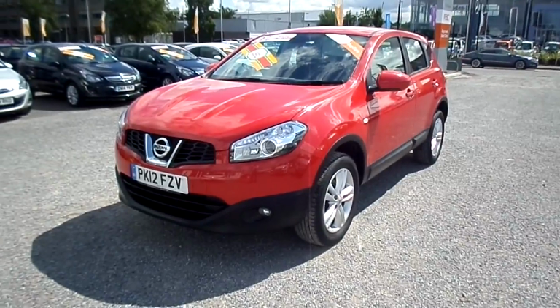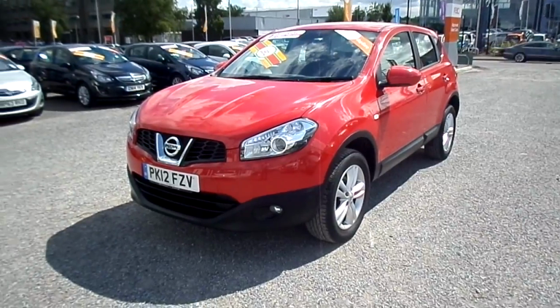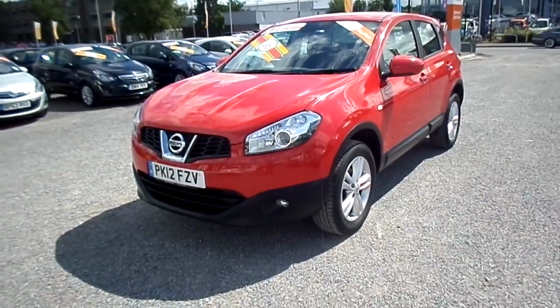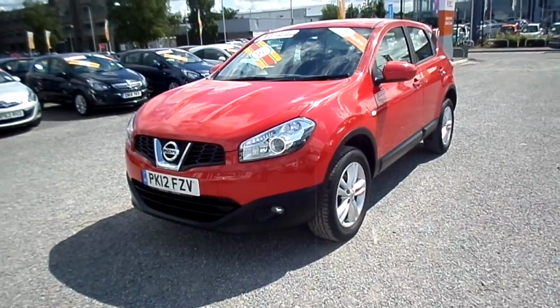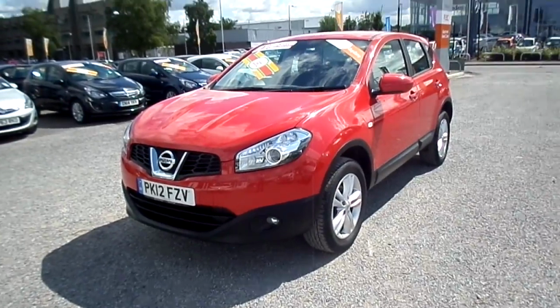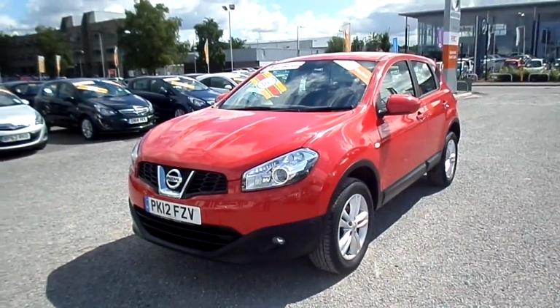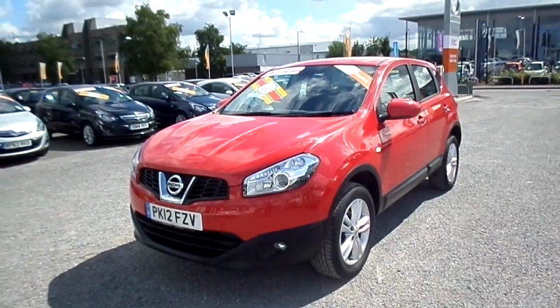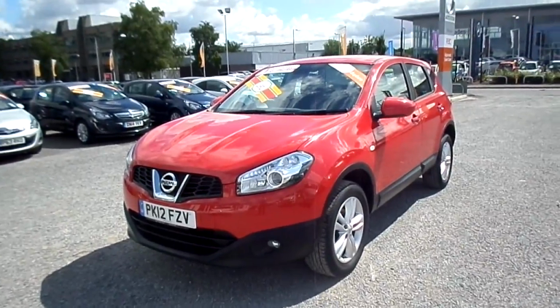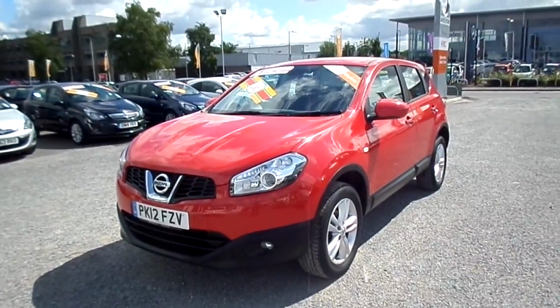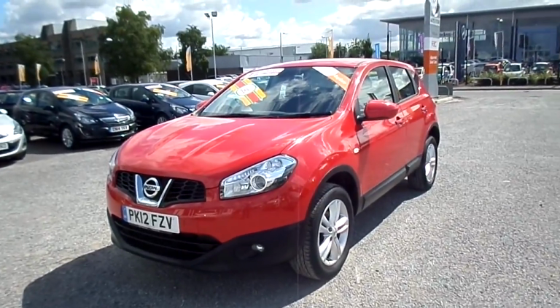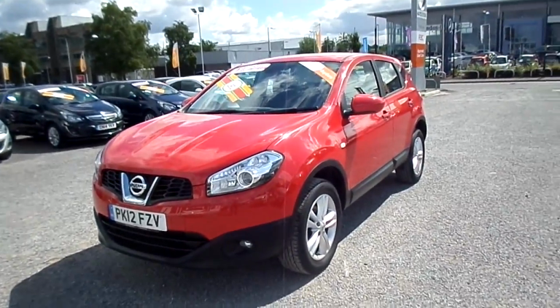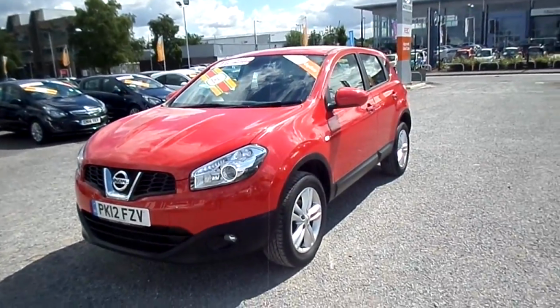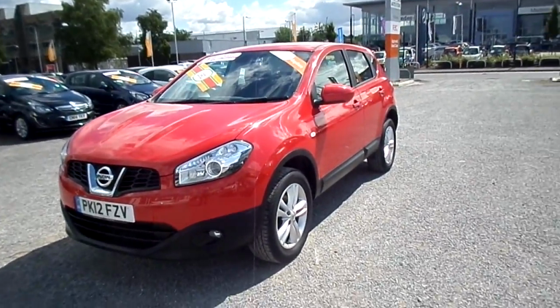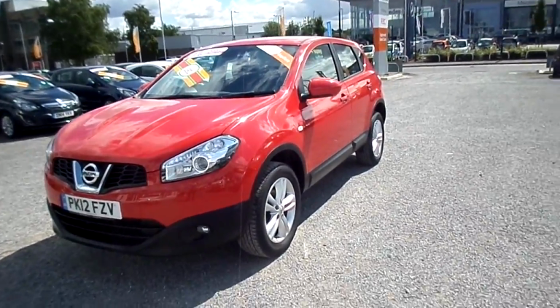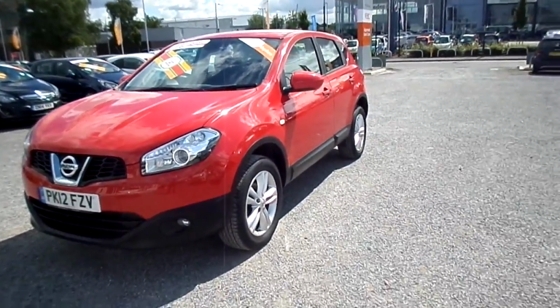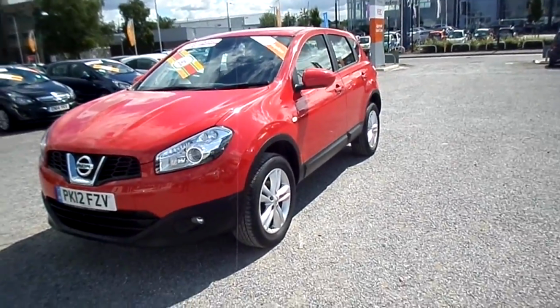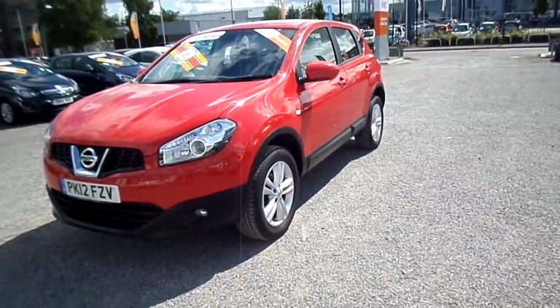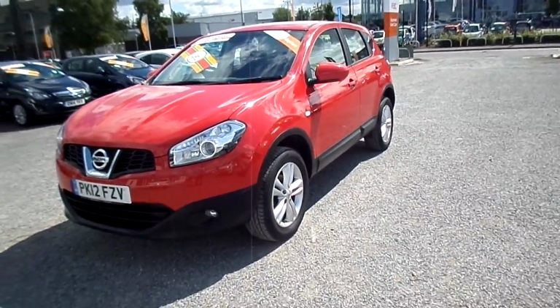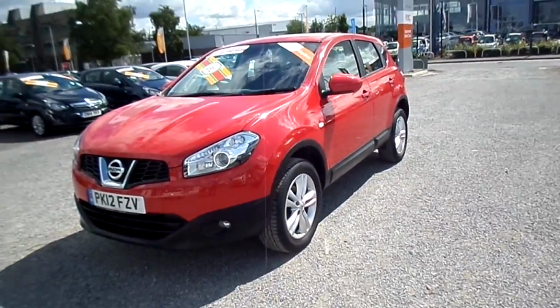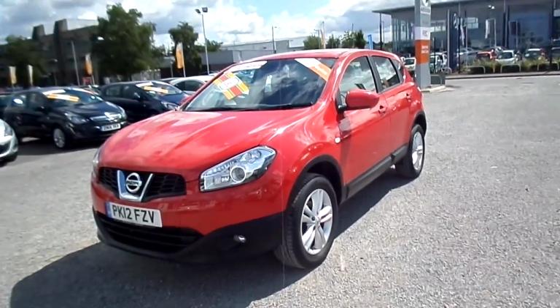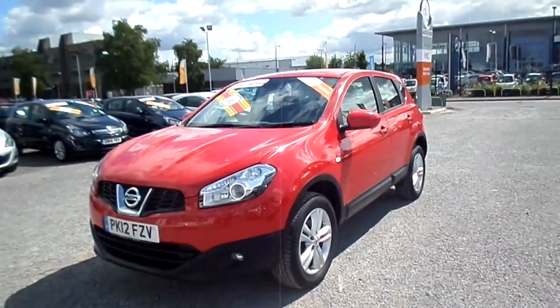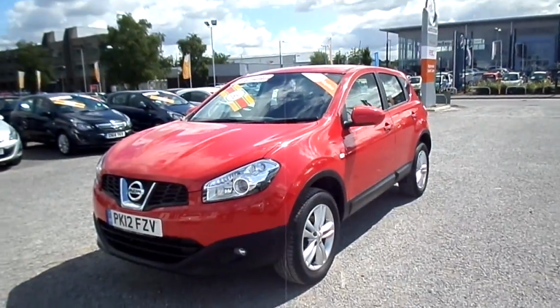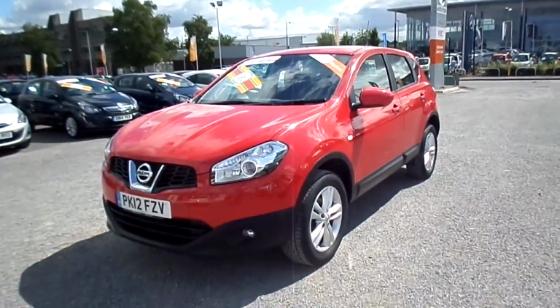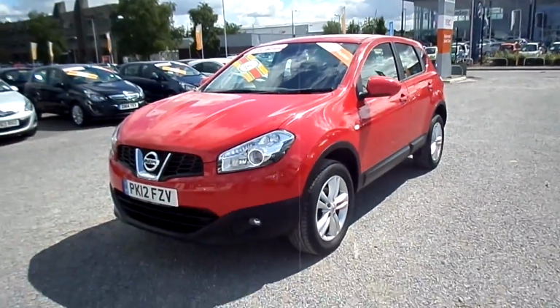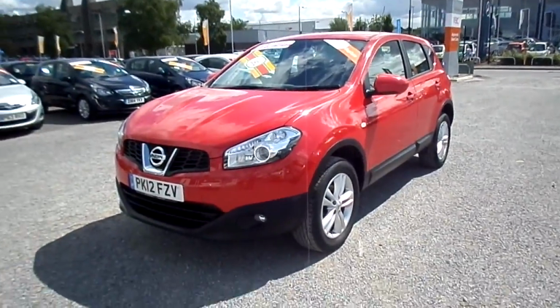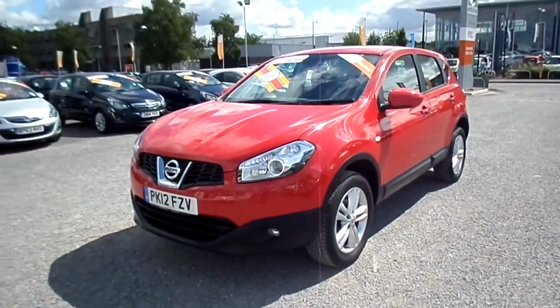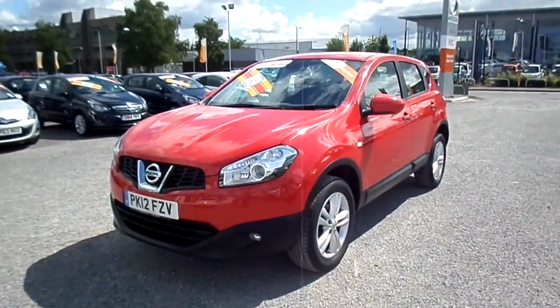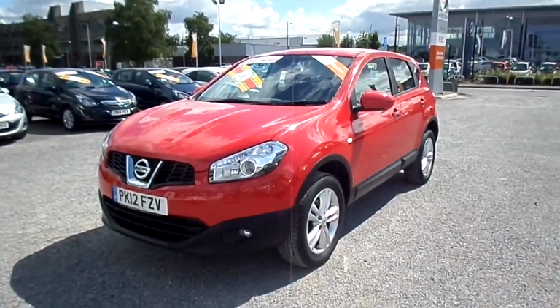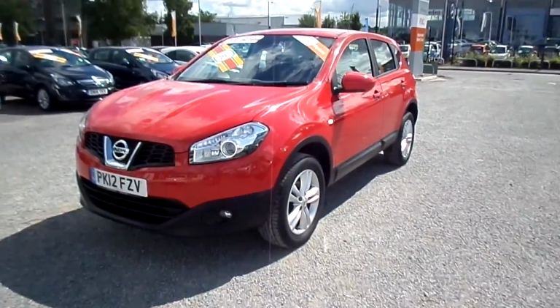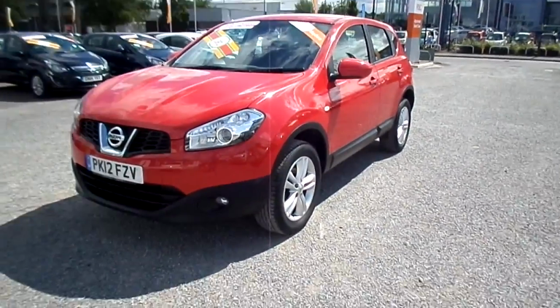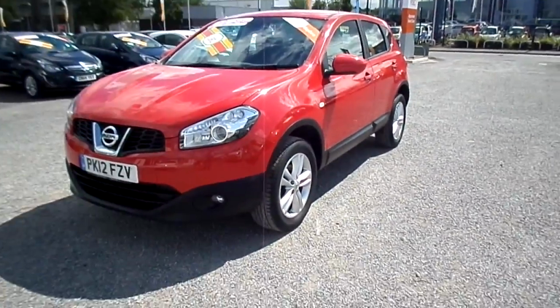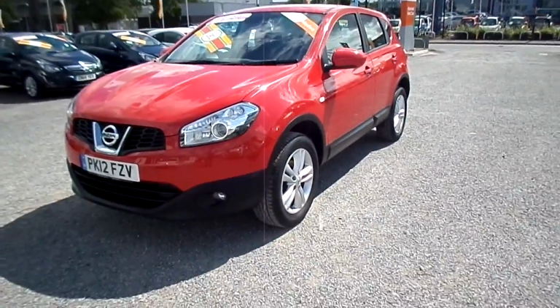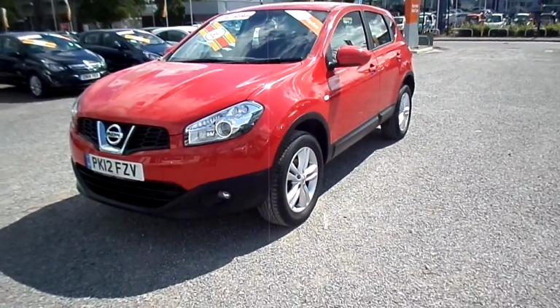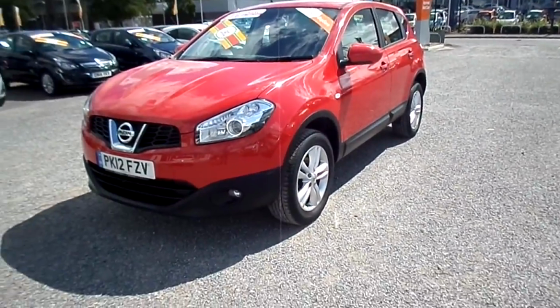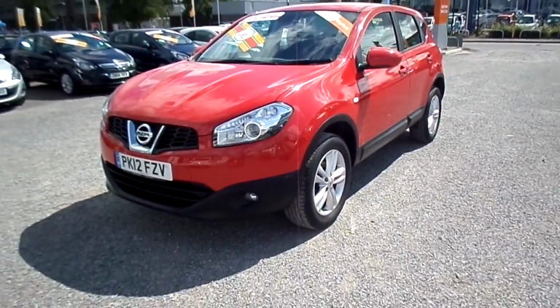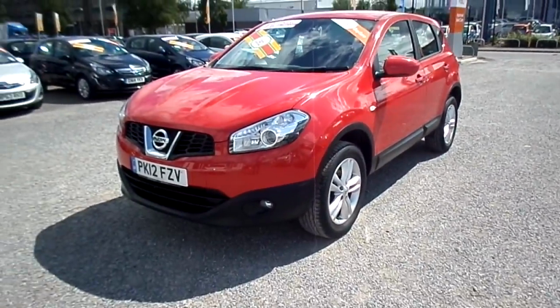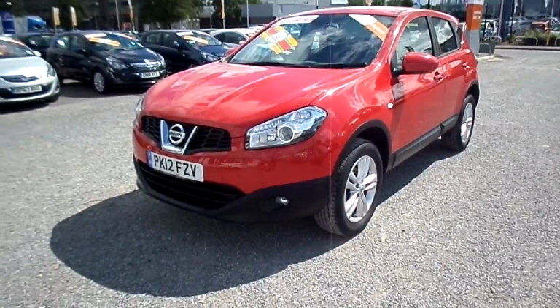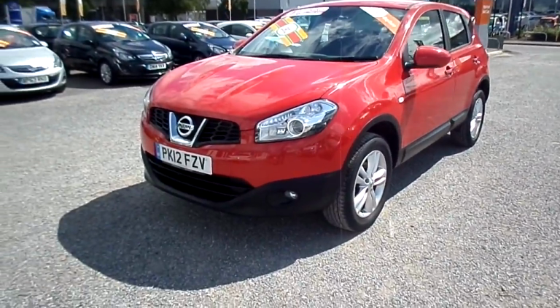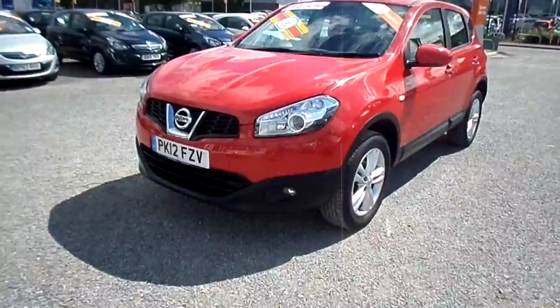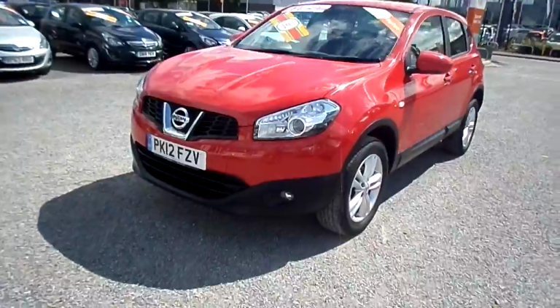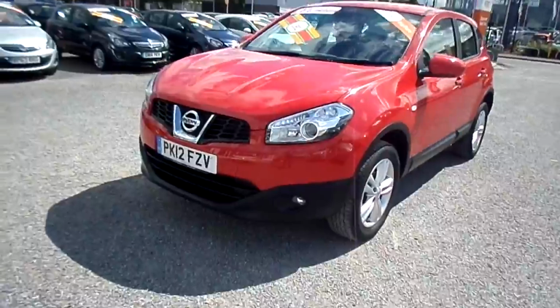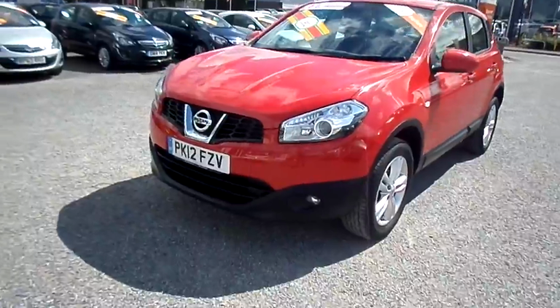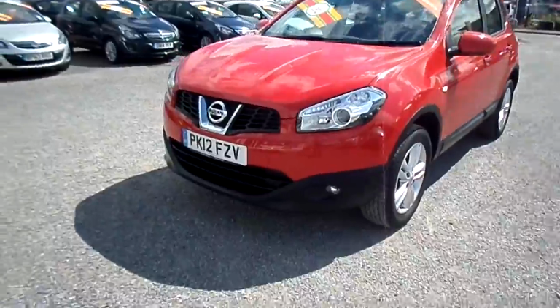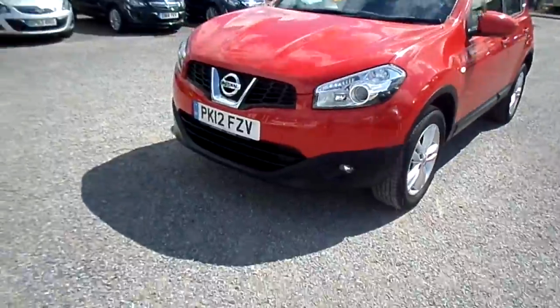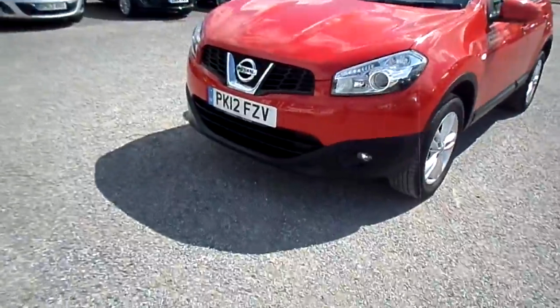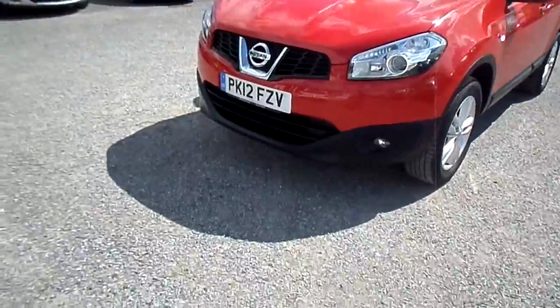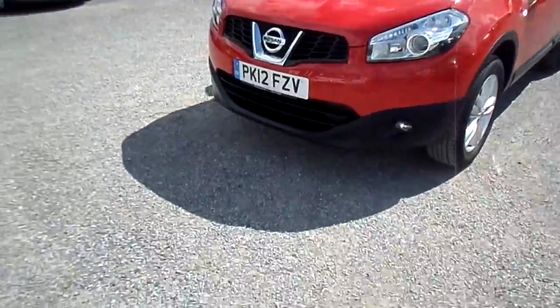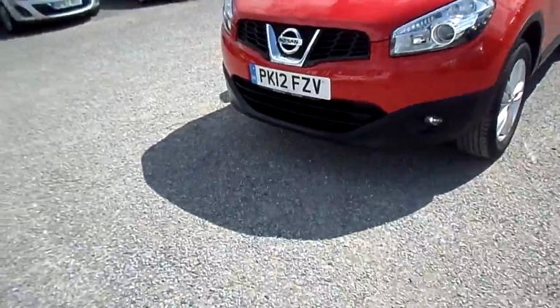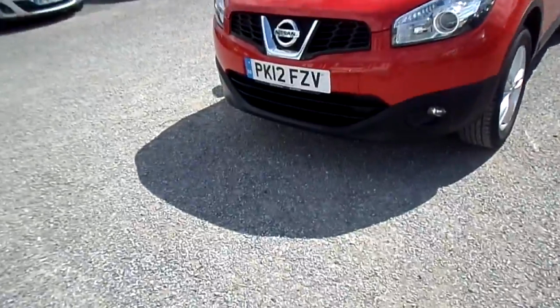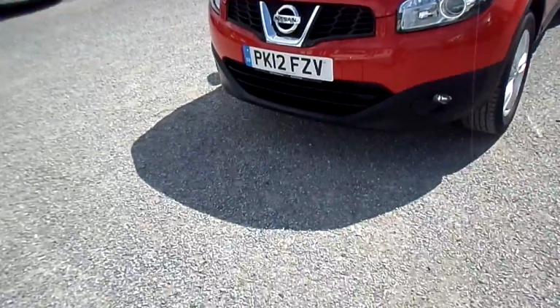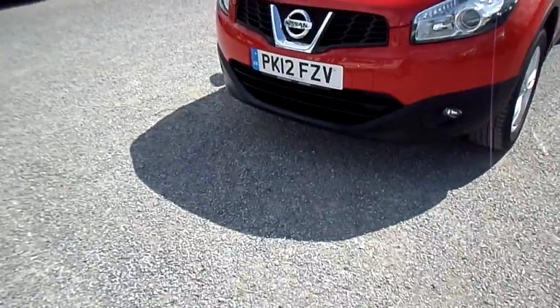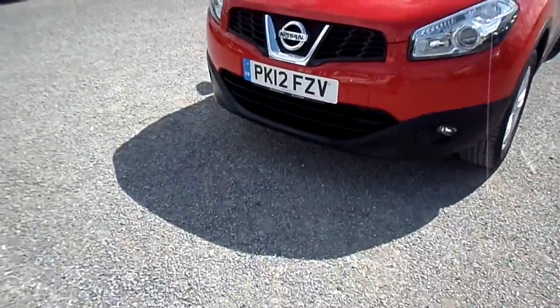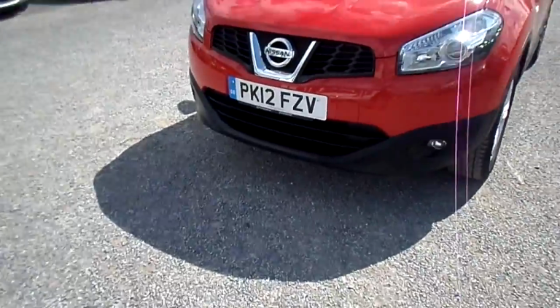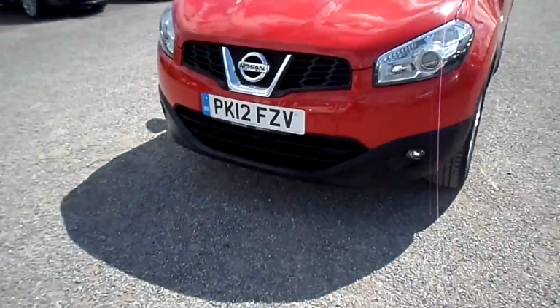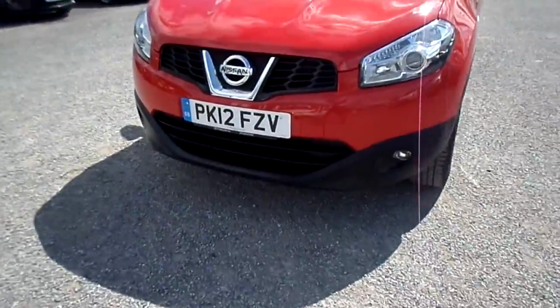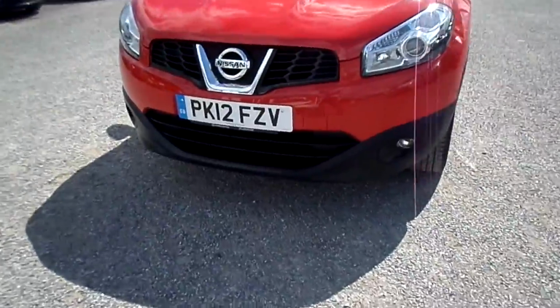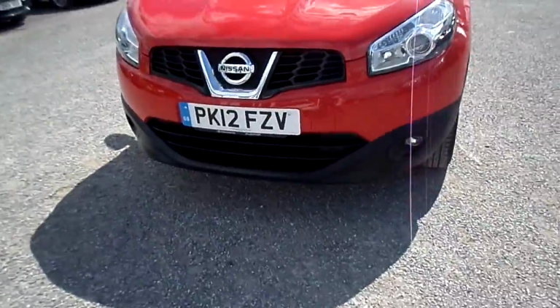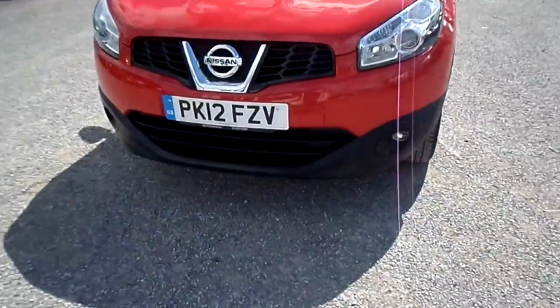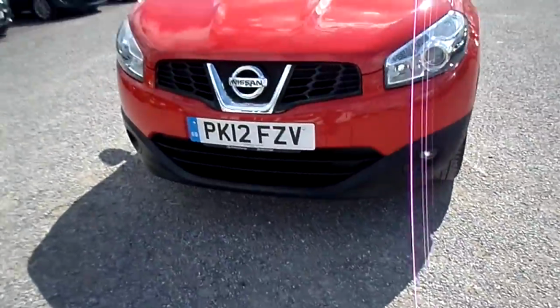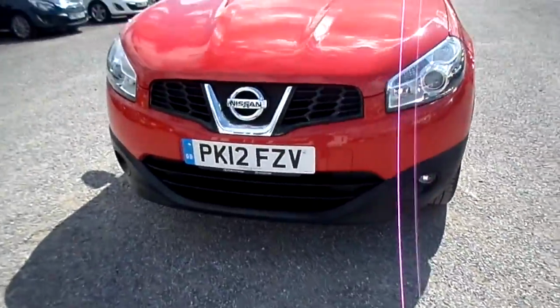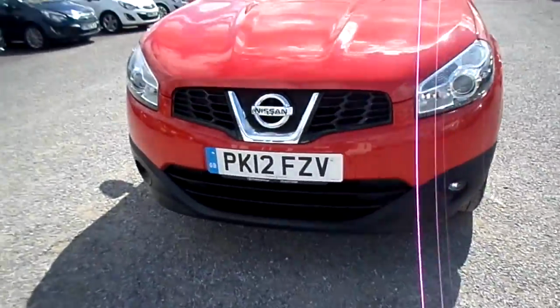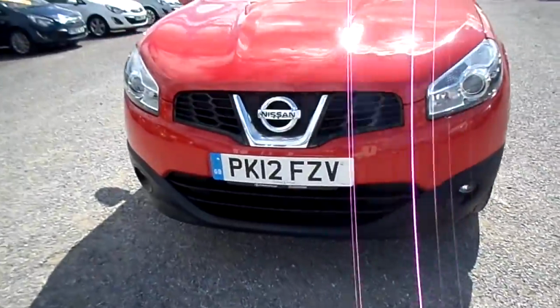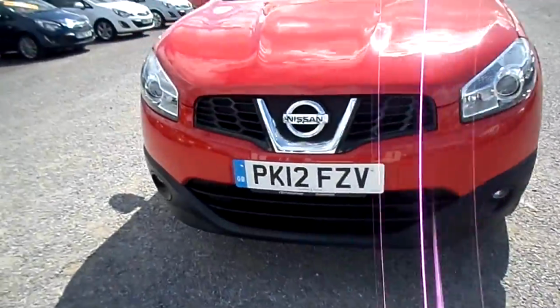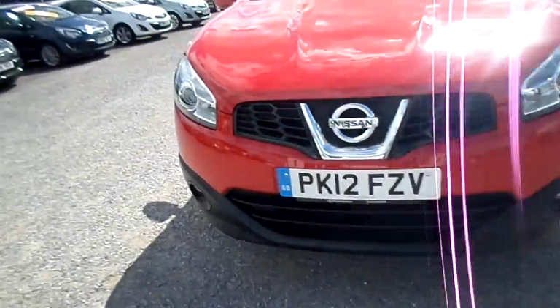Welcome to FG Barnes Autostorm Maidstone. Here we have a Nissan Qashqai Acenta, a 12 plate made in 2012.